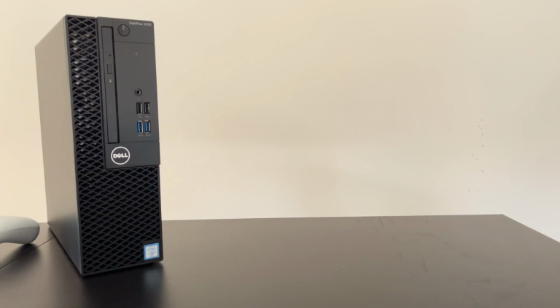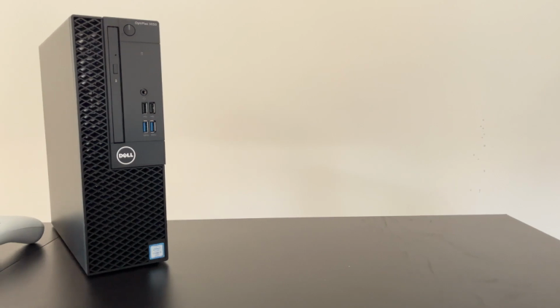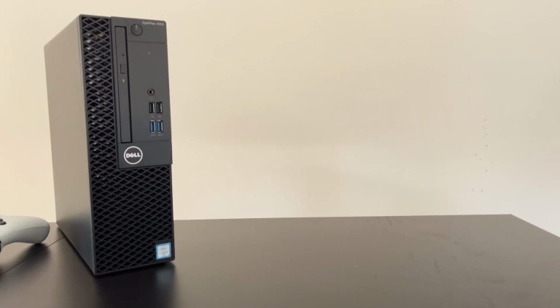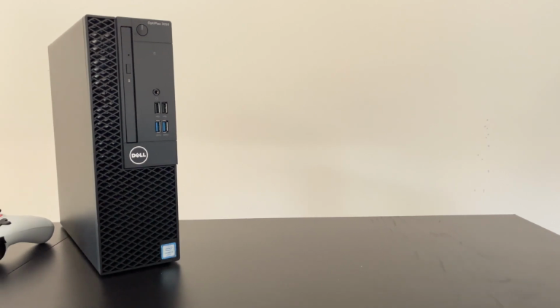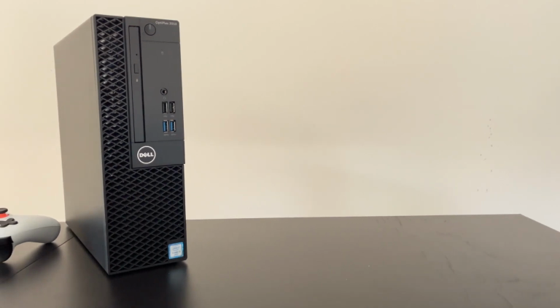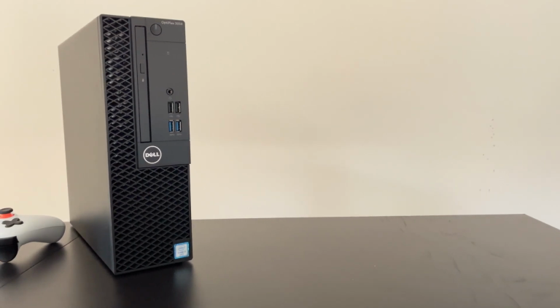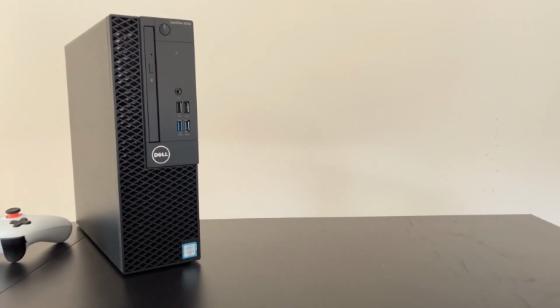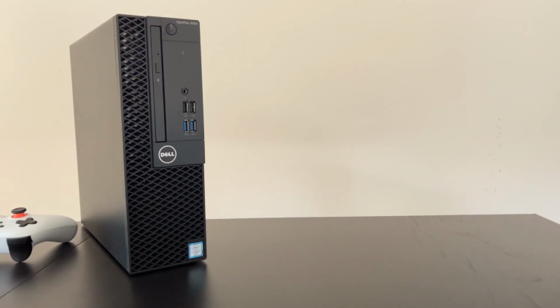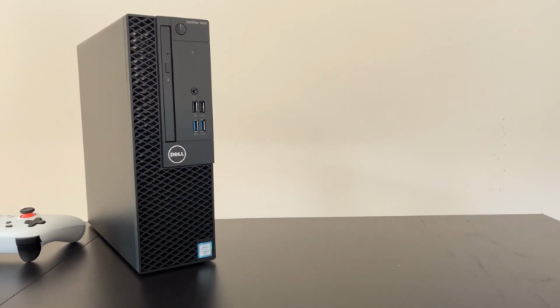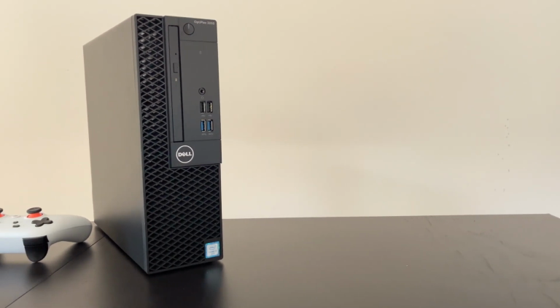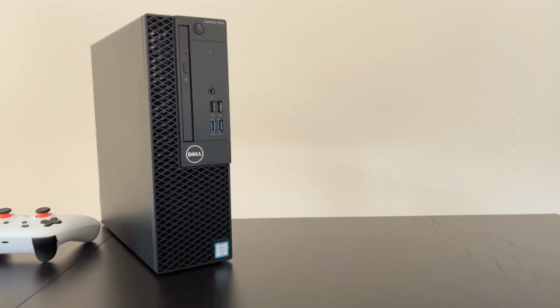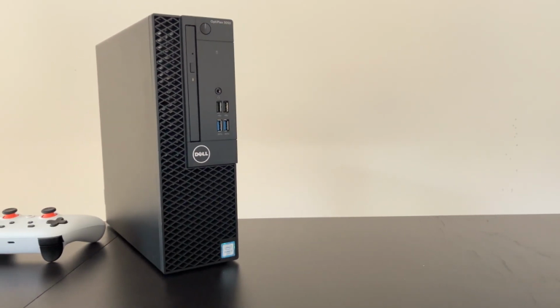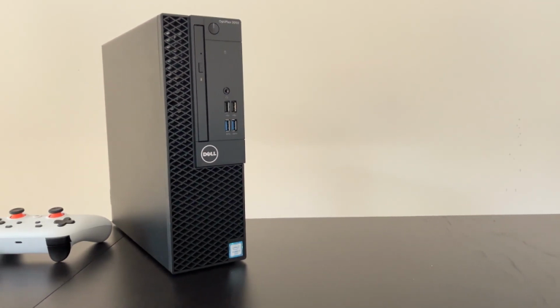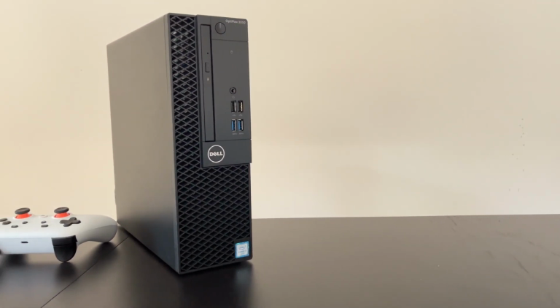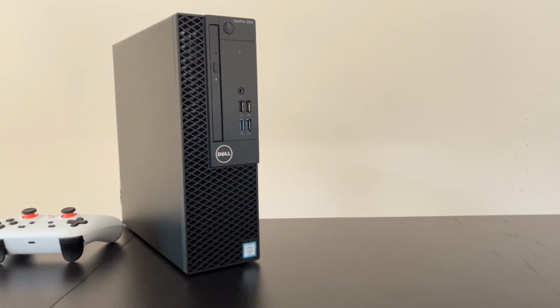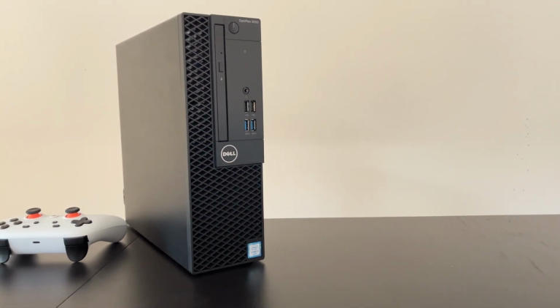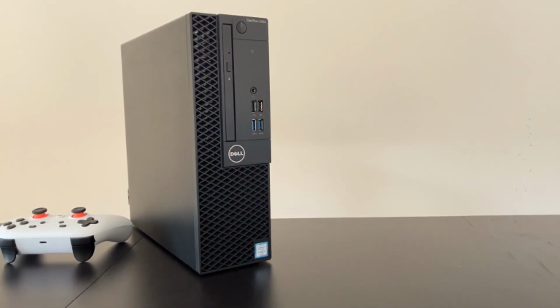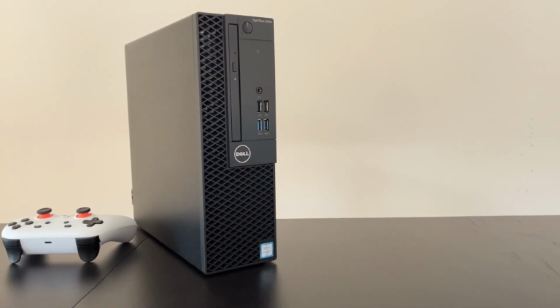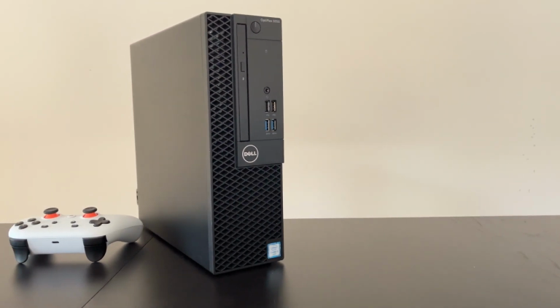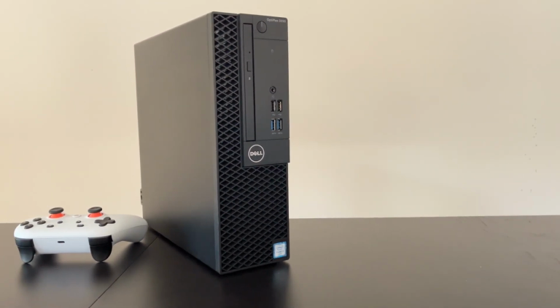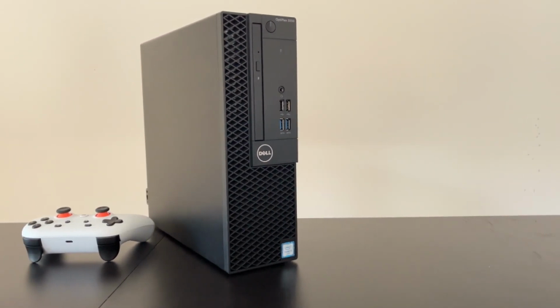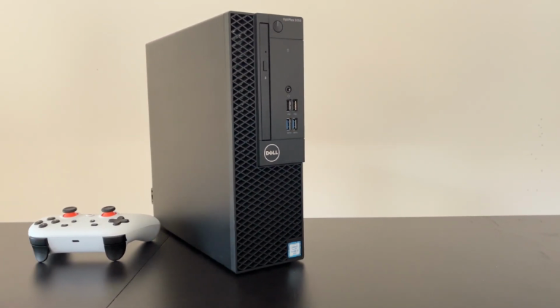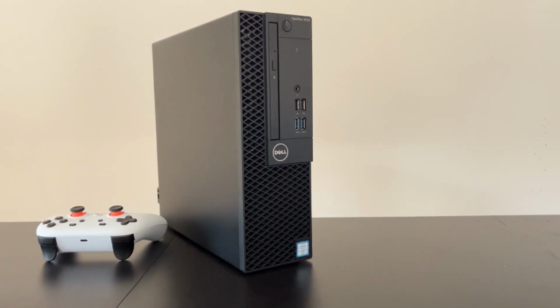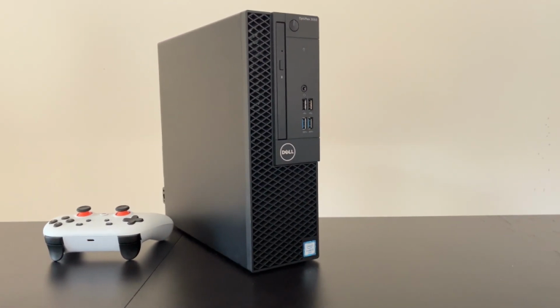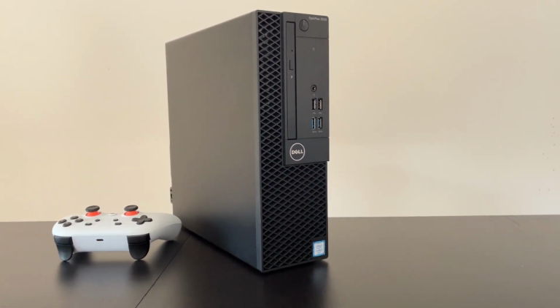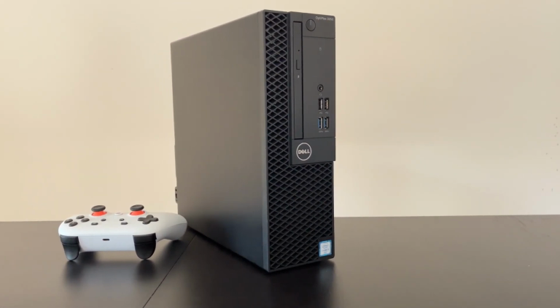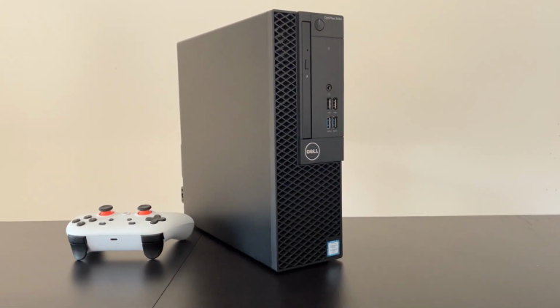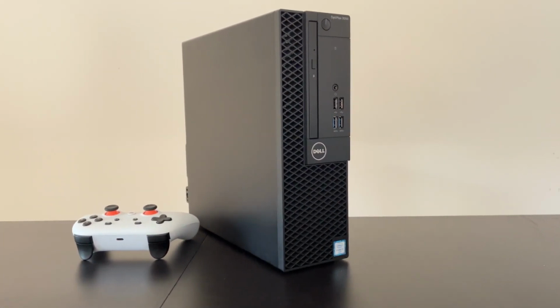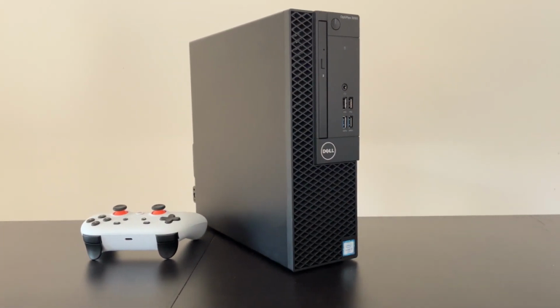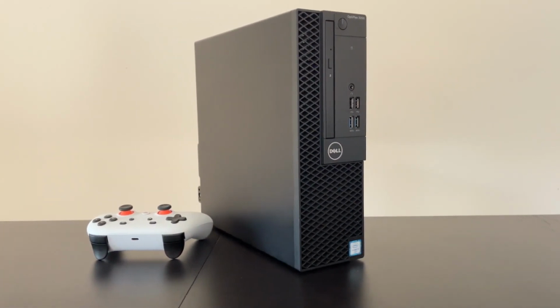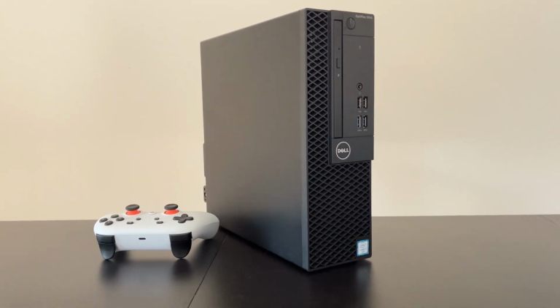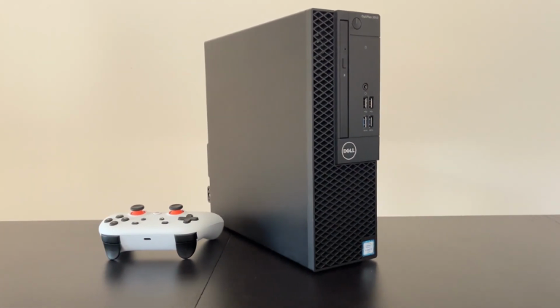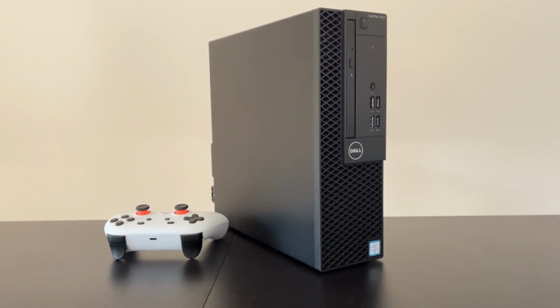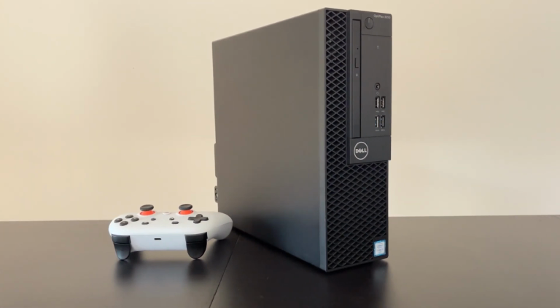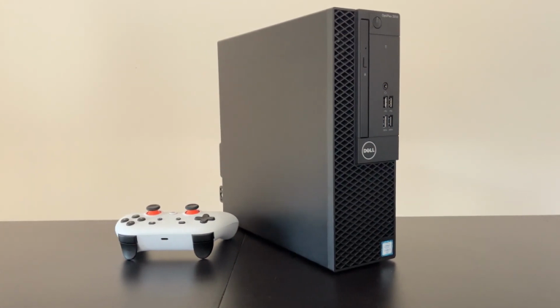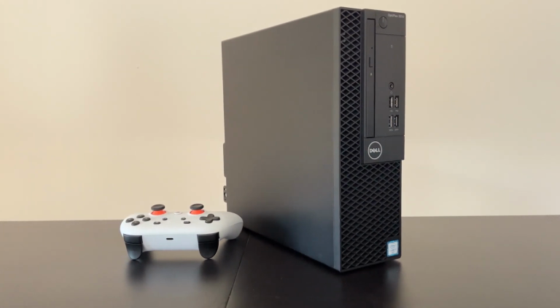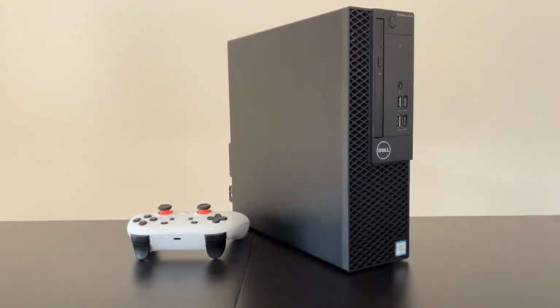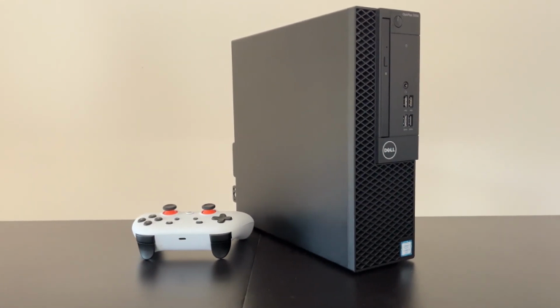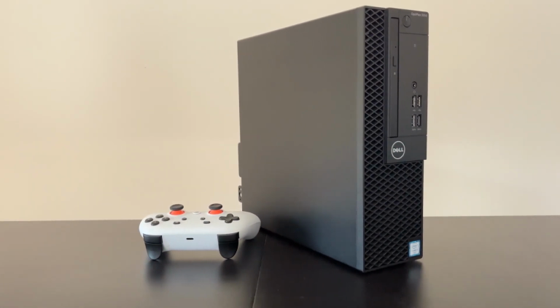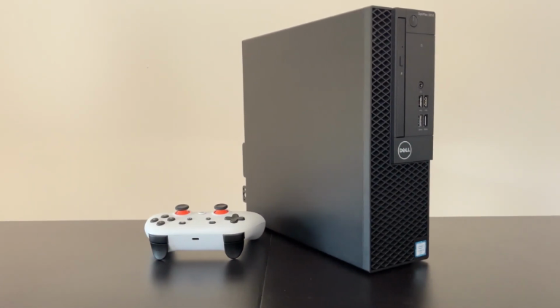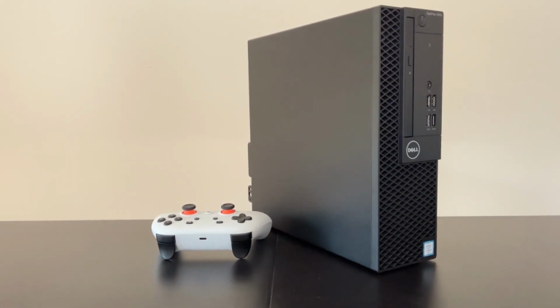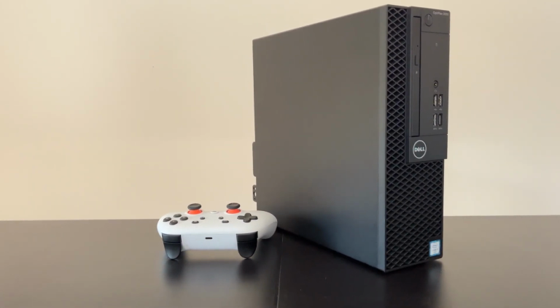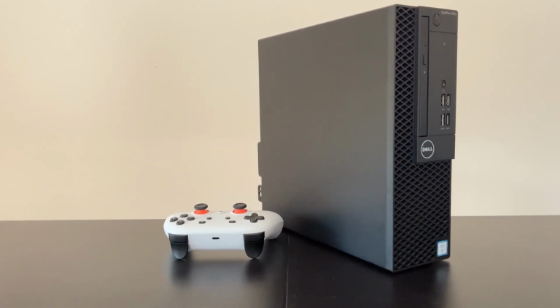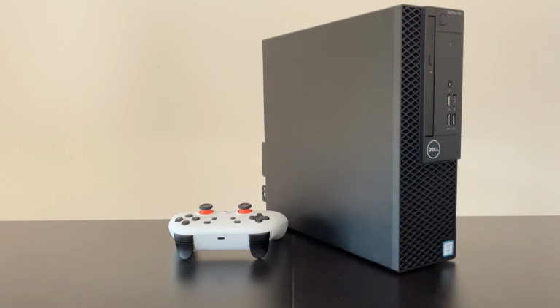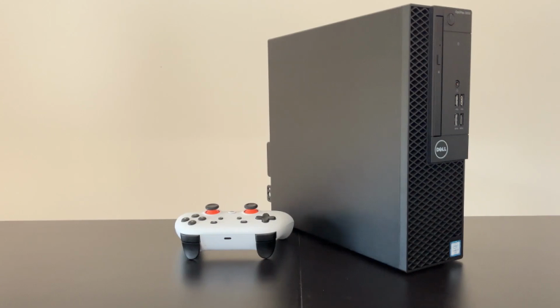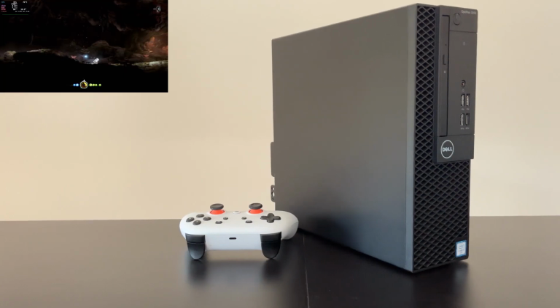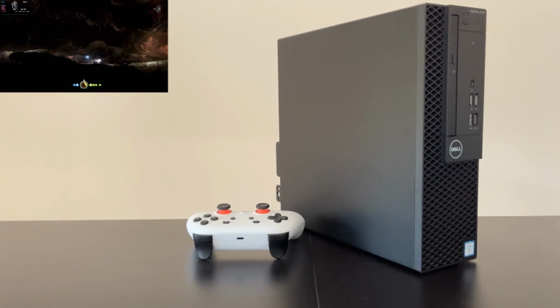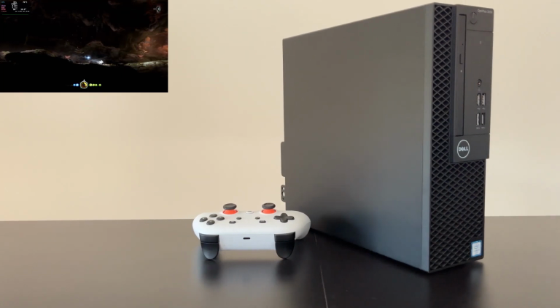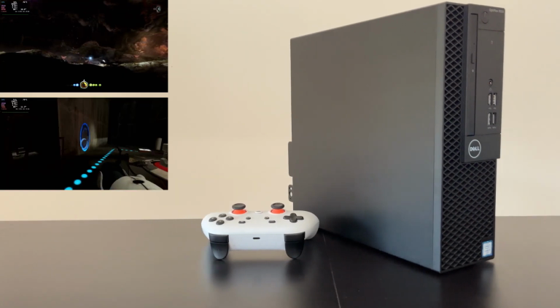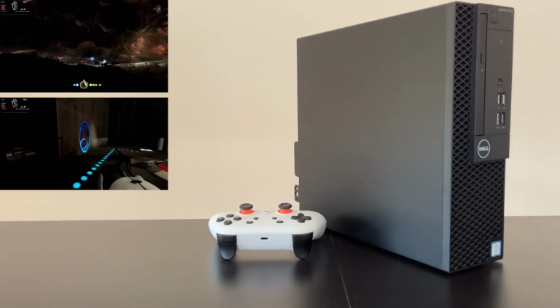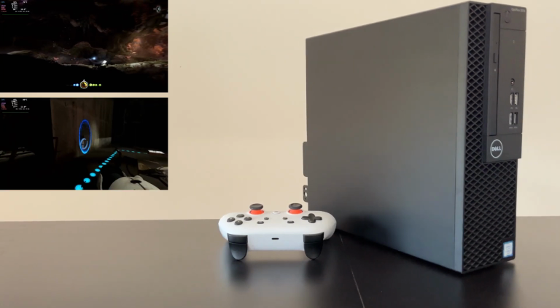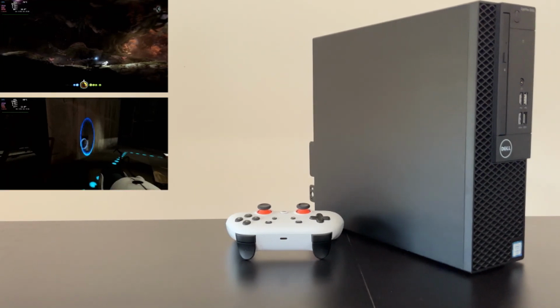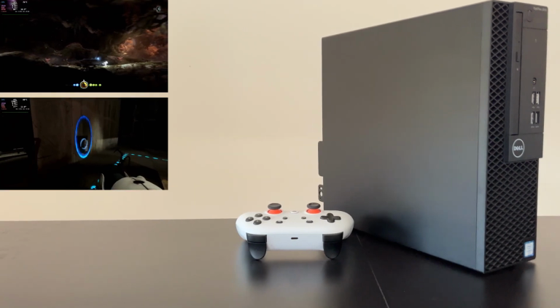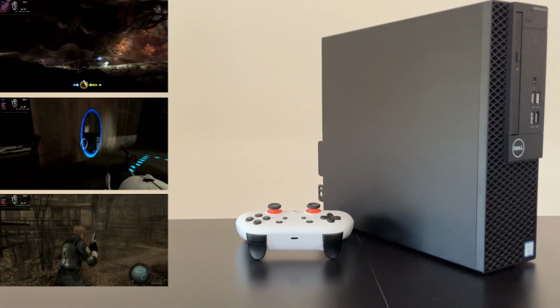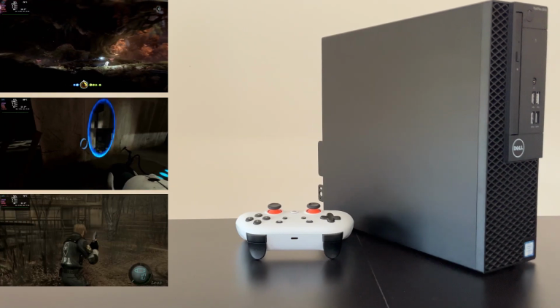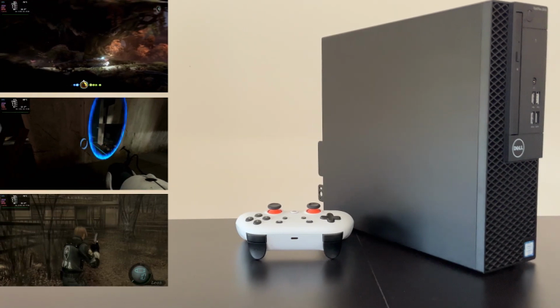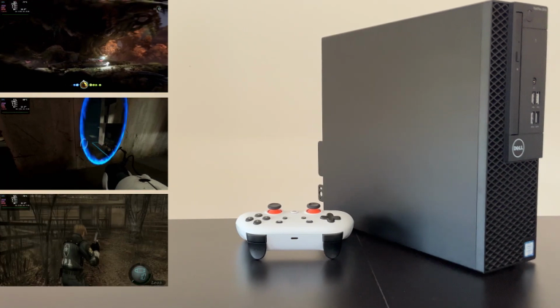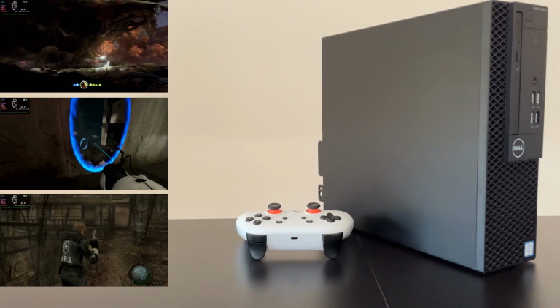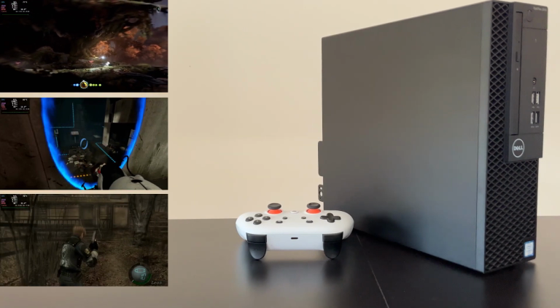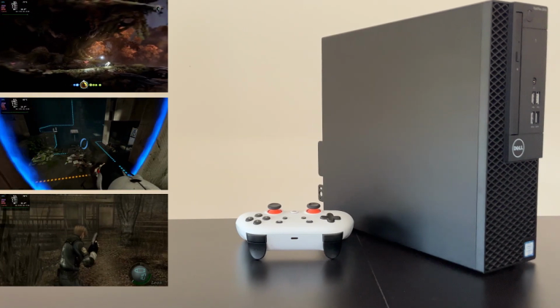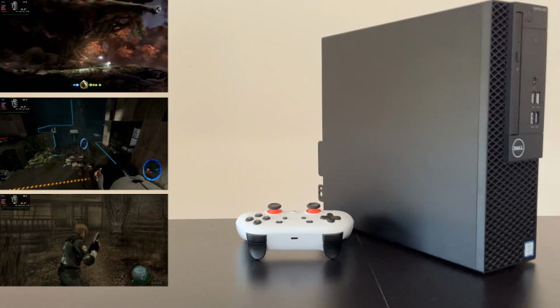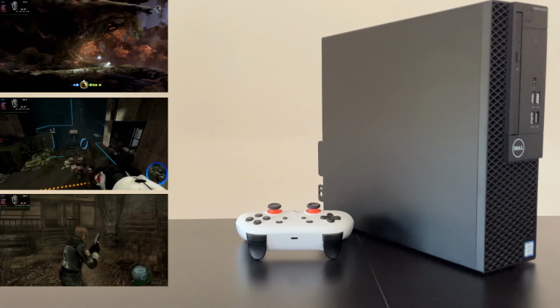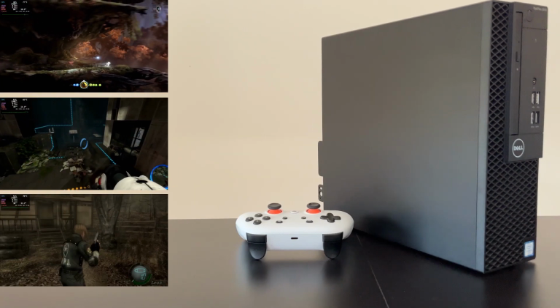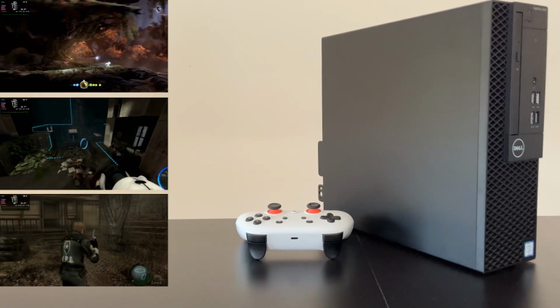I bought a cheap low-spec OptiPlex to see what it can do with Linux gaming. Spoiler — a lot! But first, let's talk about the specs.